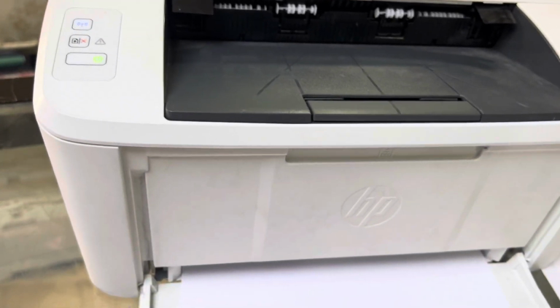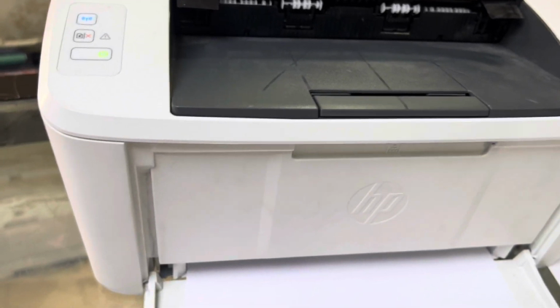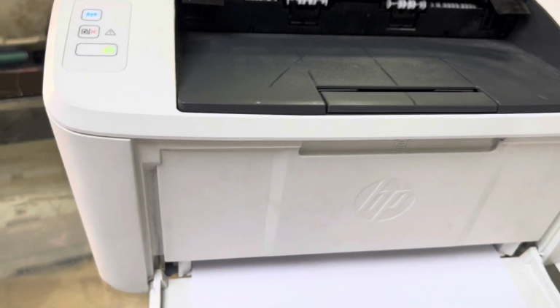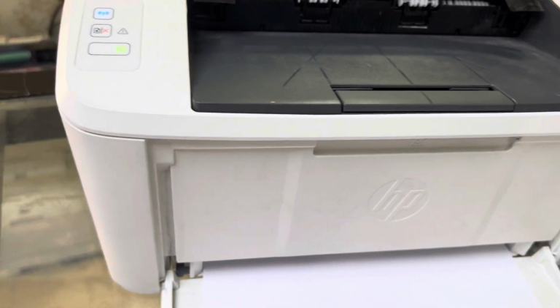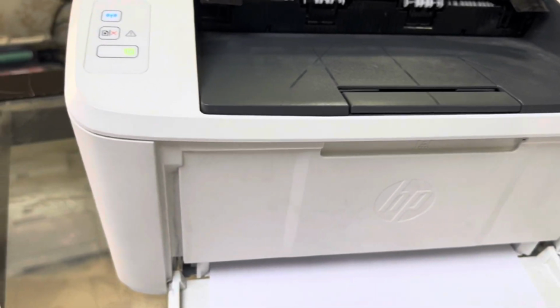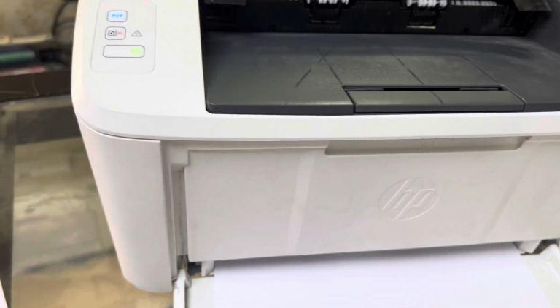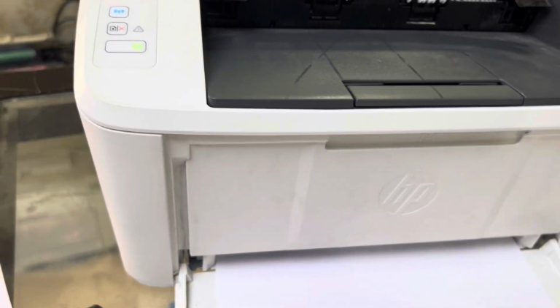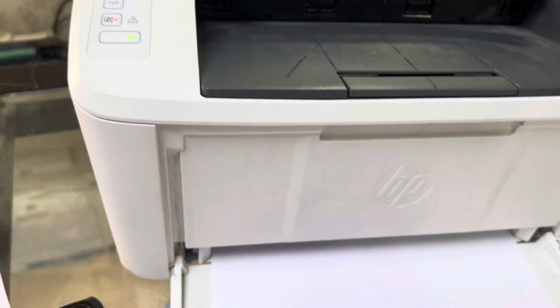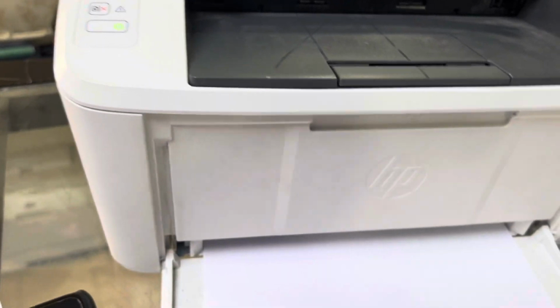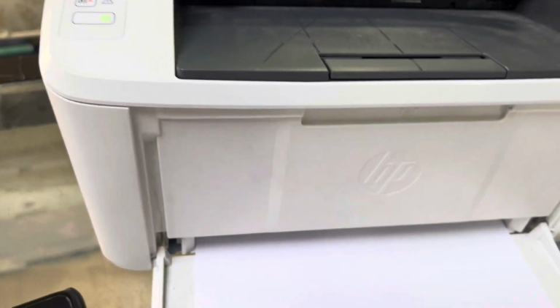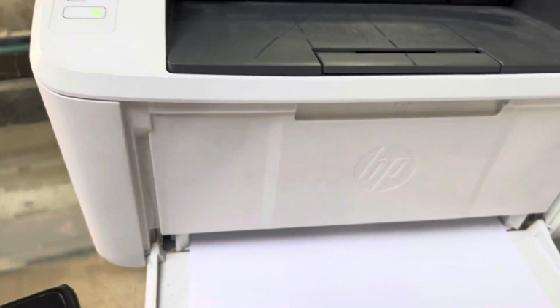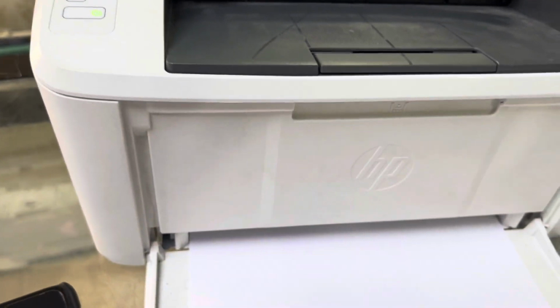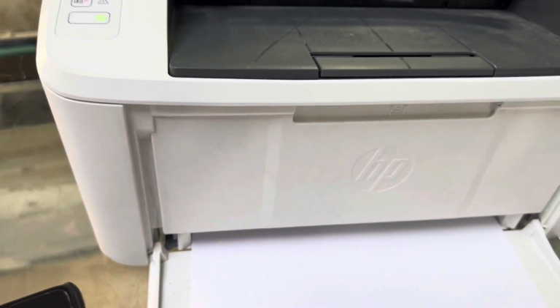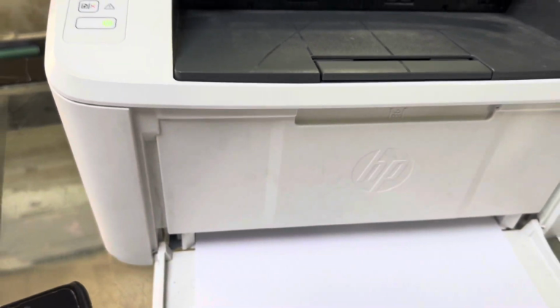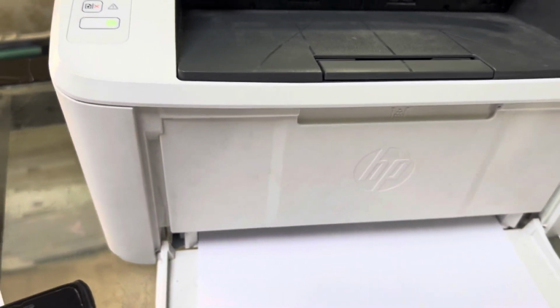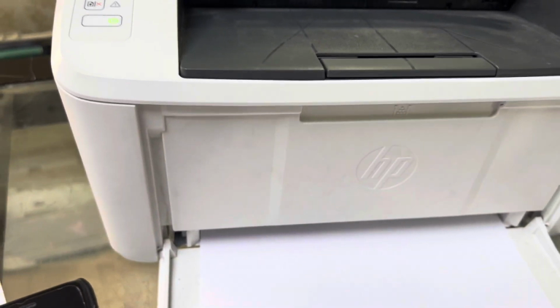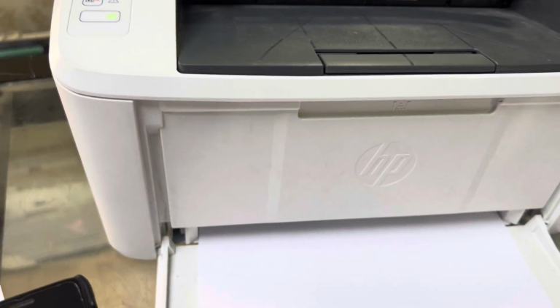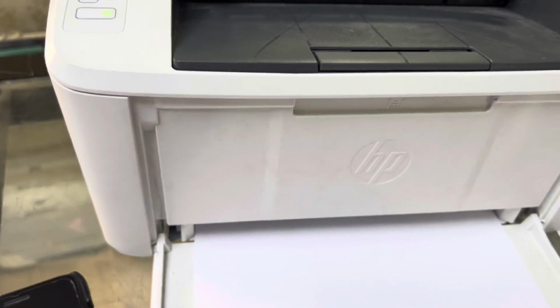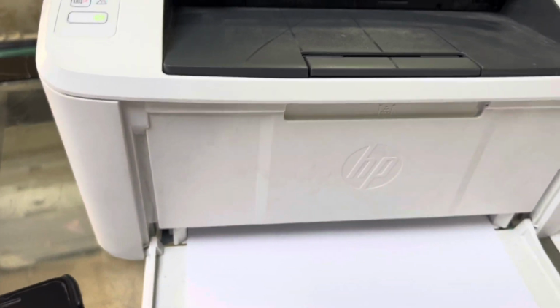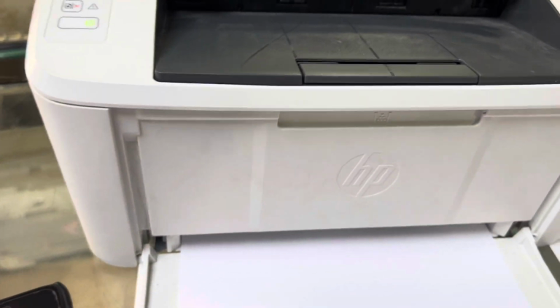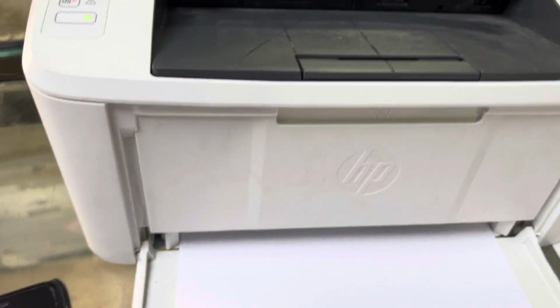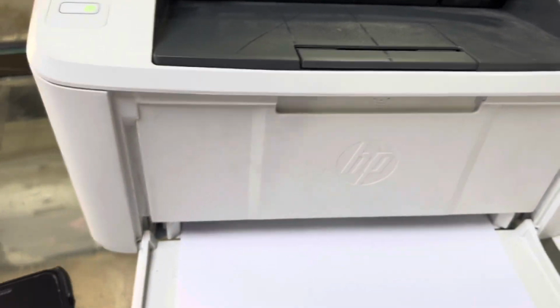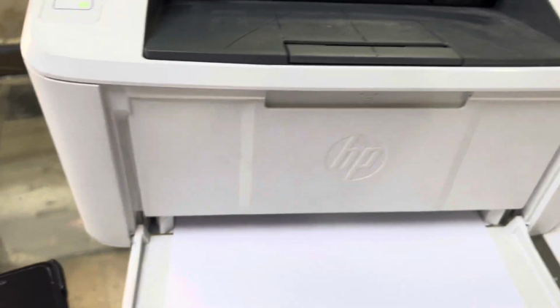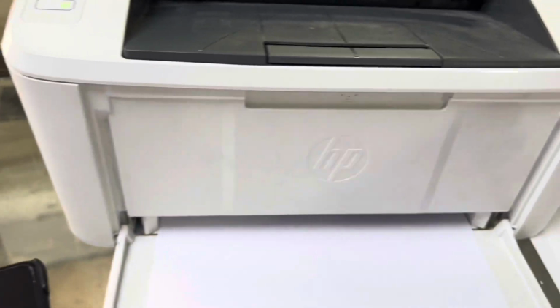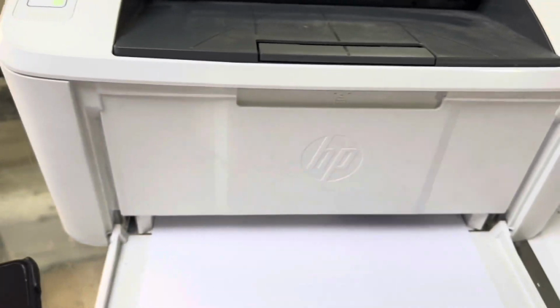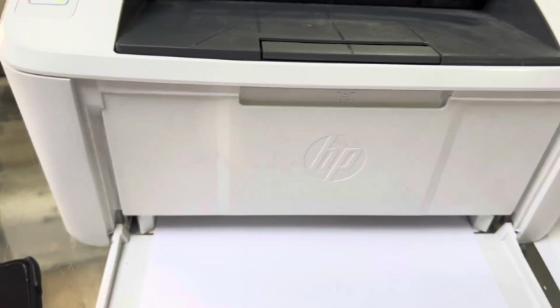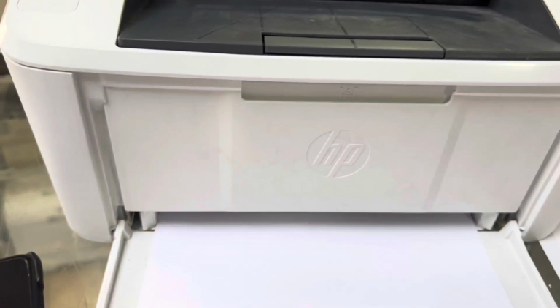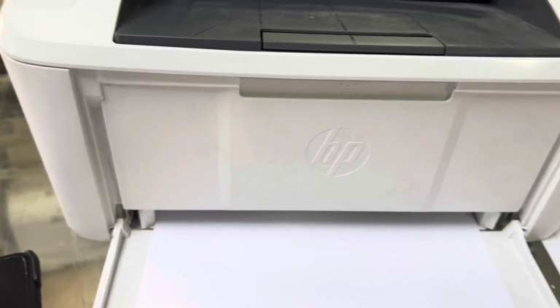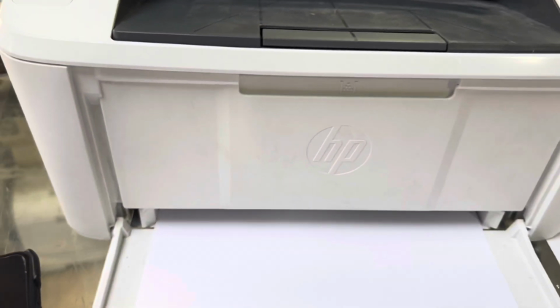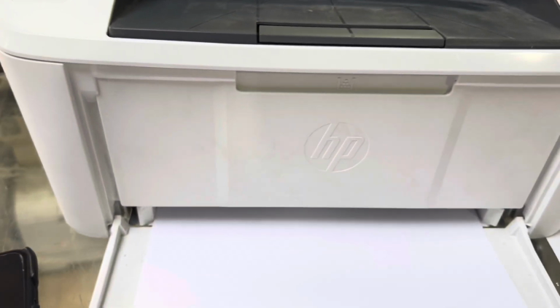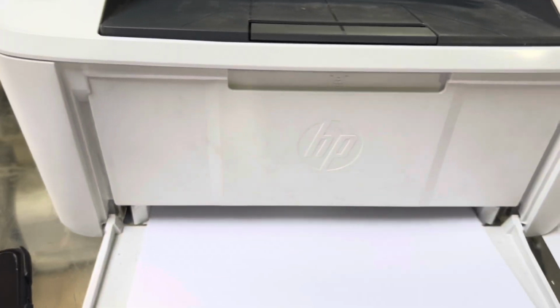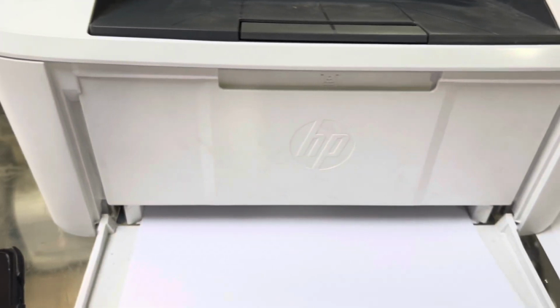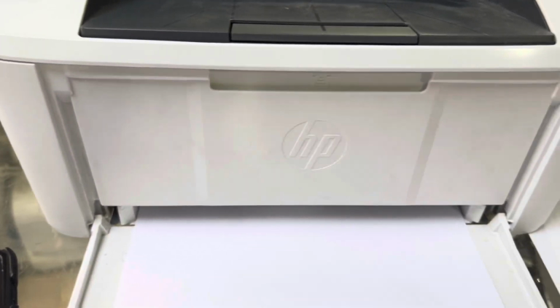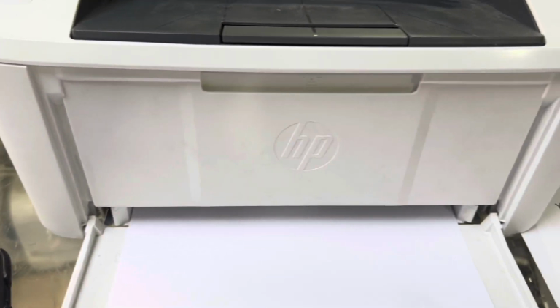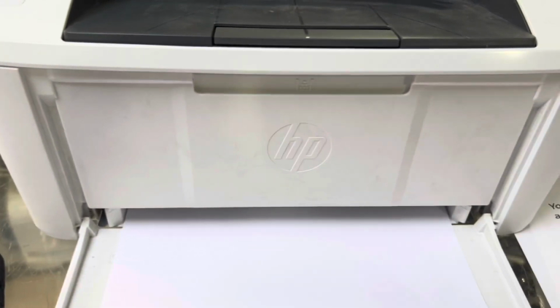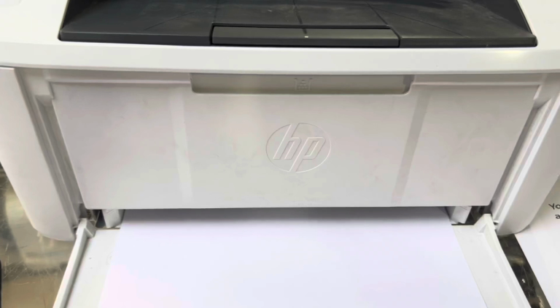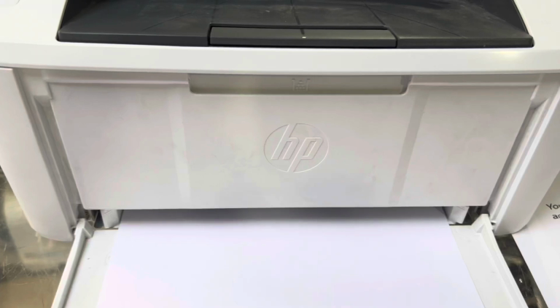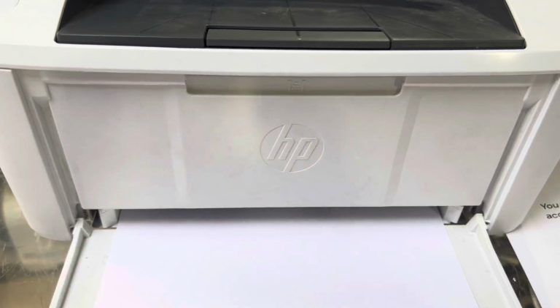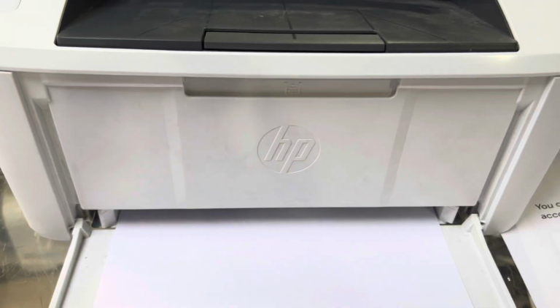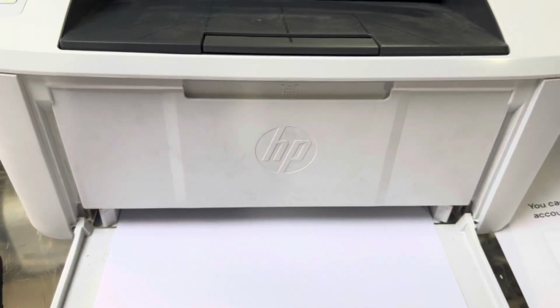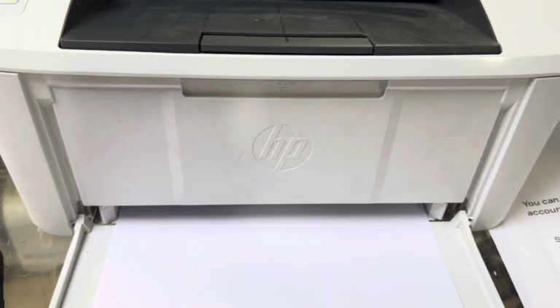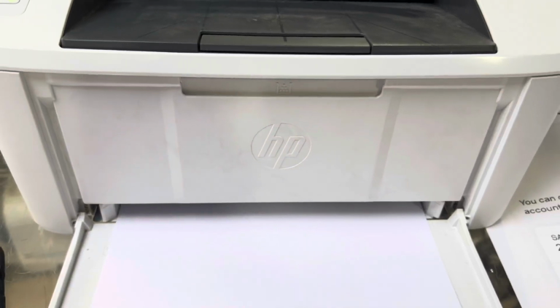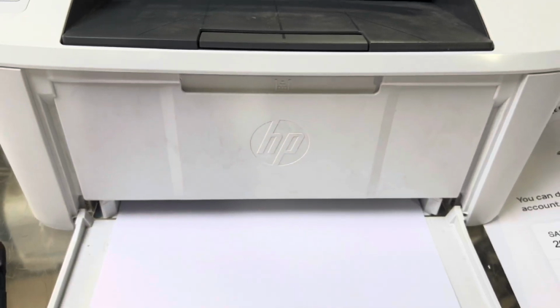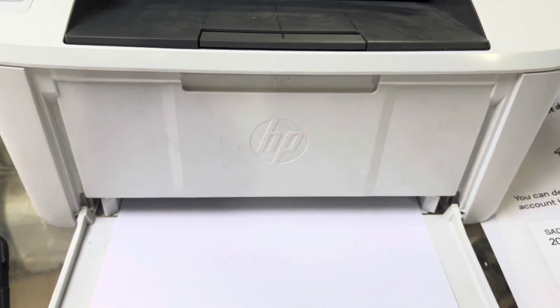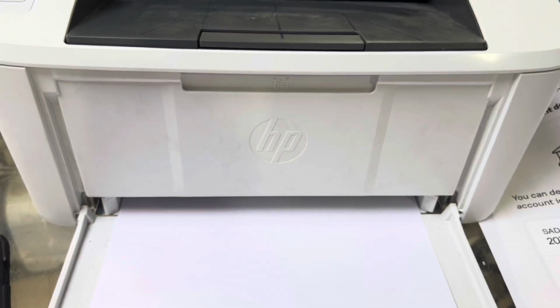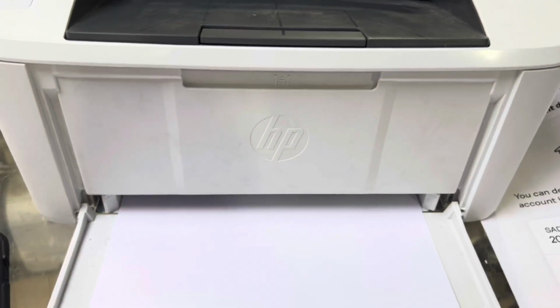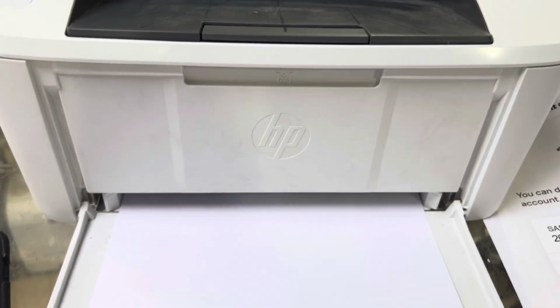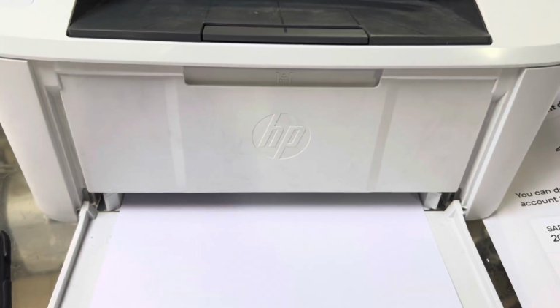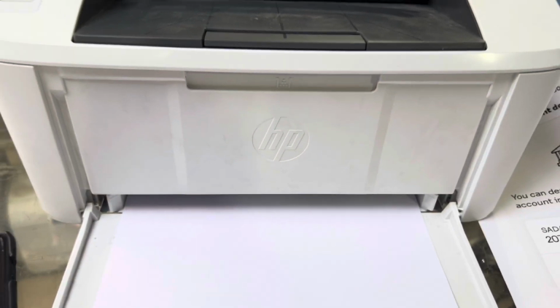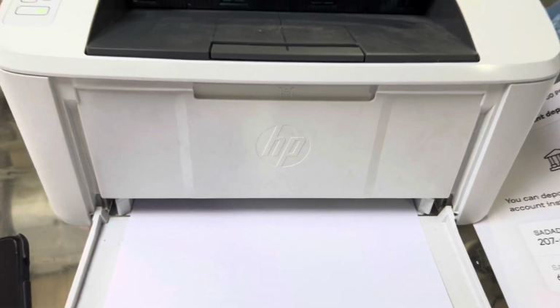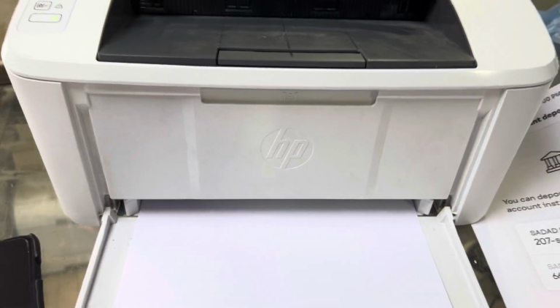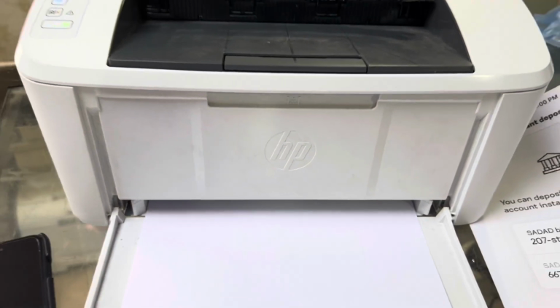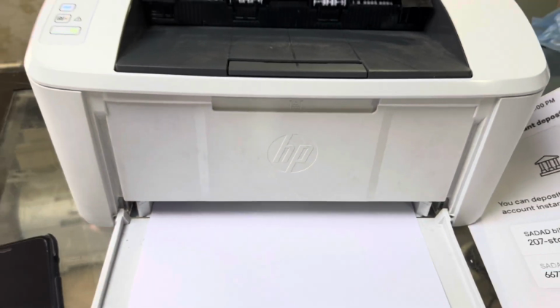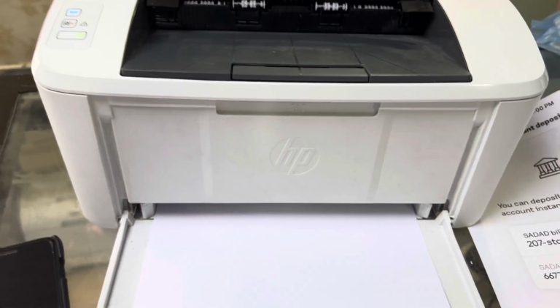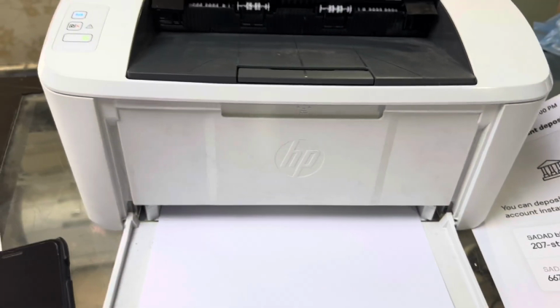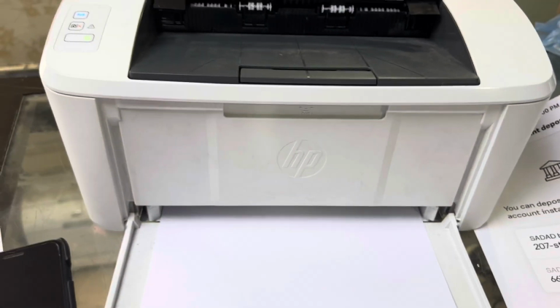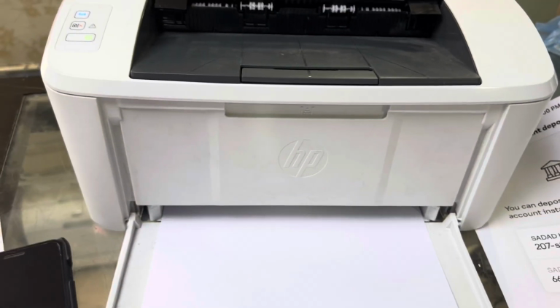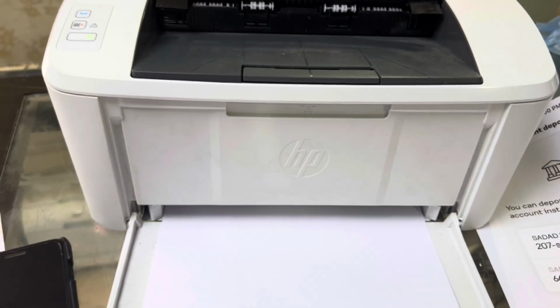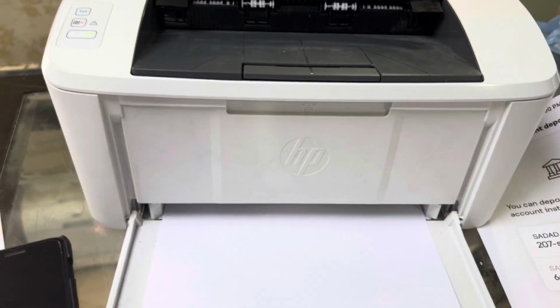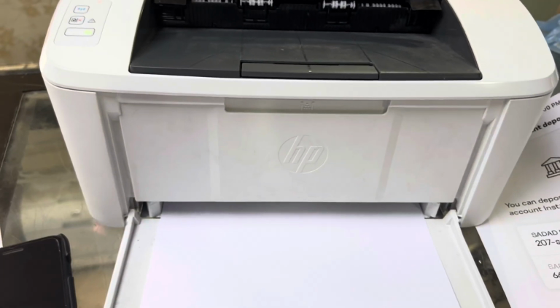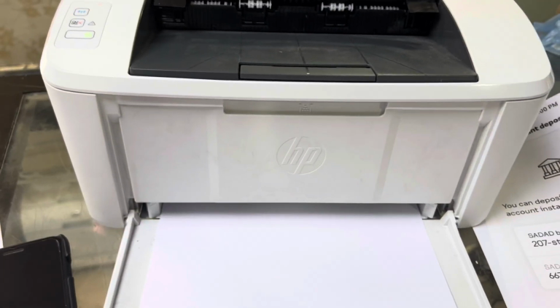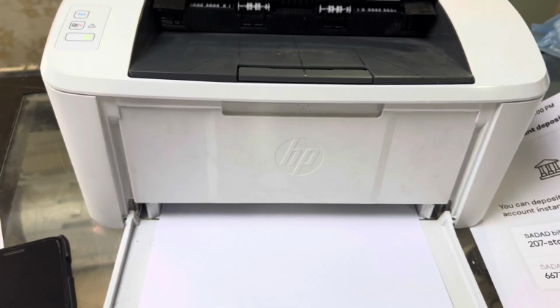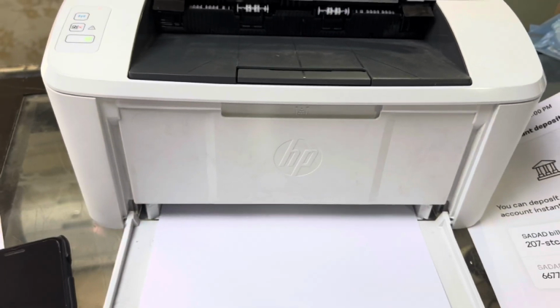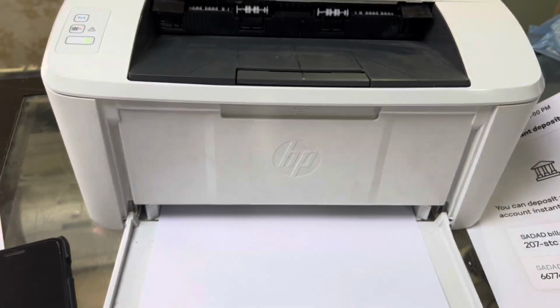This was the setup. I hope you understand the method — it's very easy. If you have any questions regarding the M15W printer, you can ask me in the comments. Thank you for watching, take care, bye.